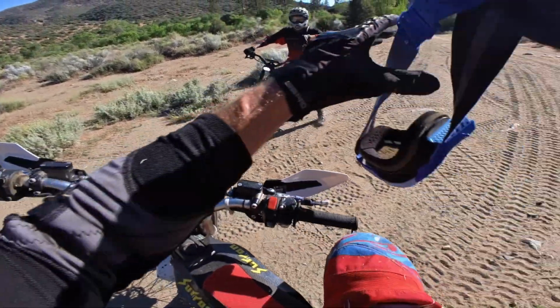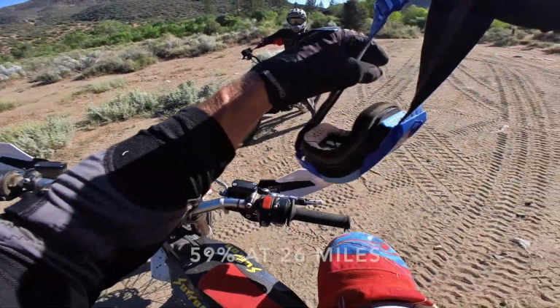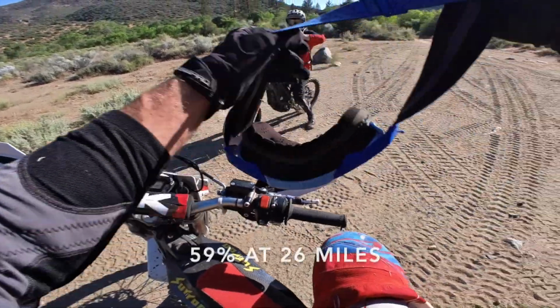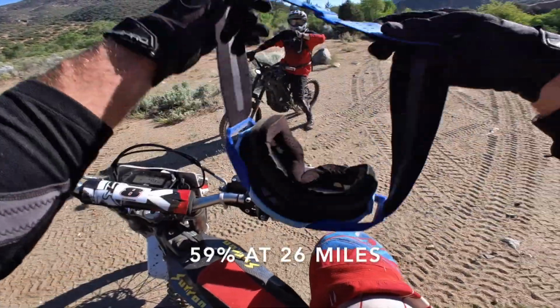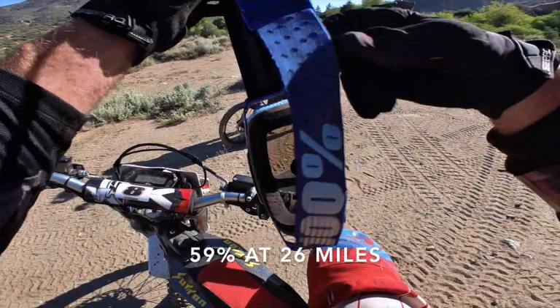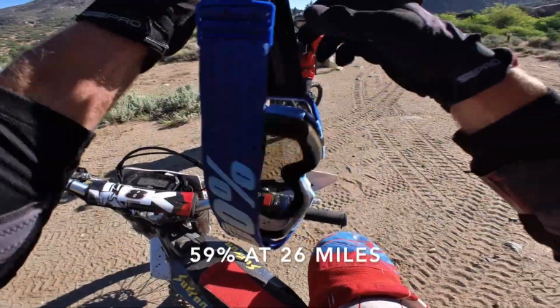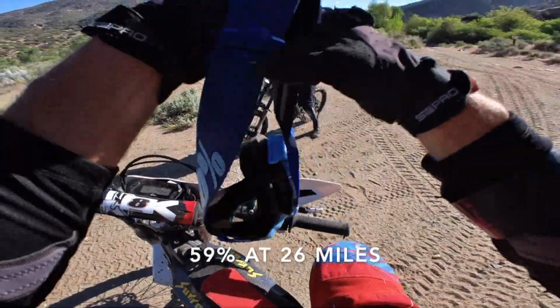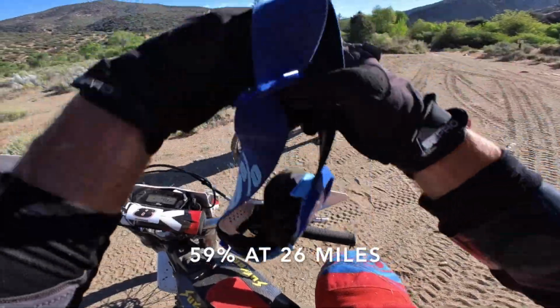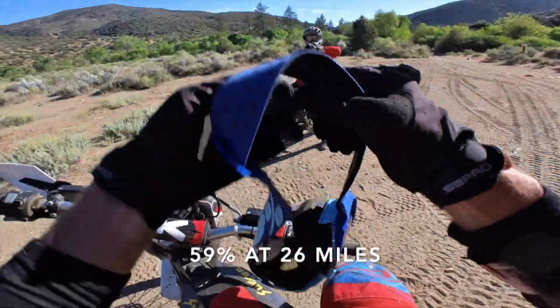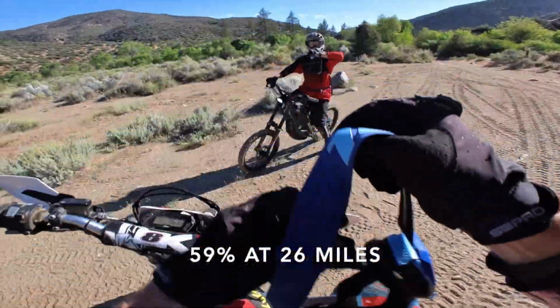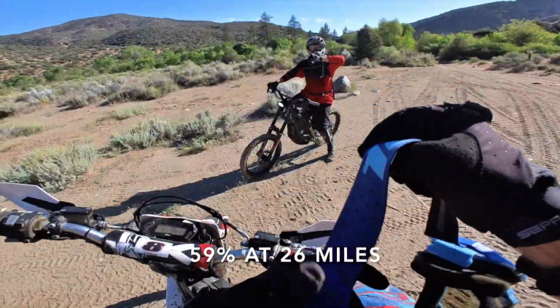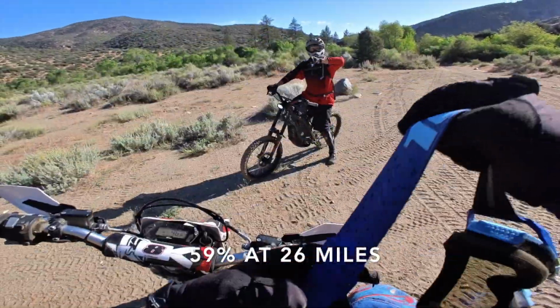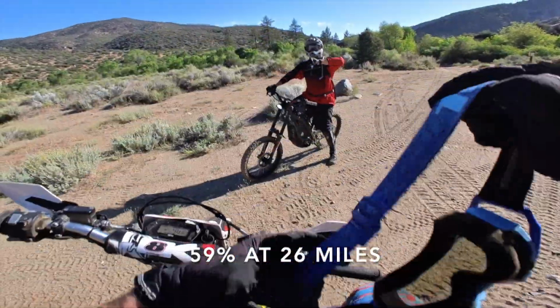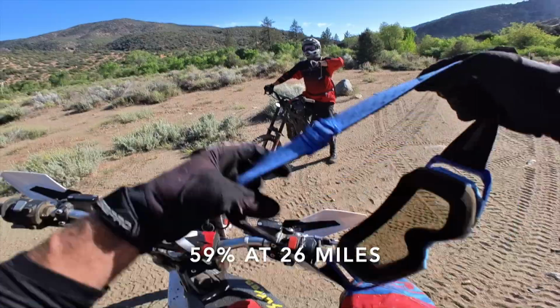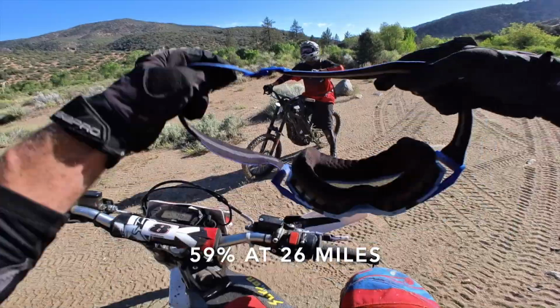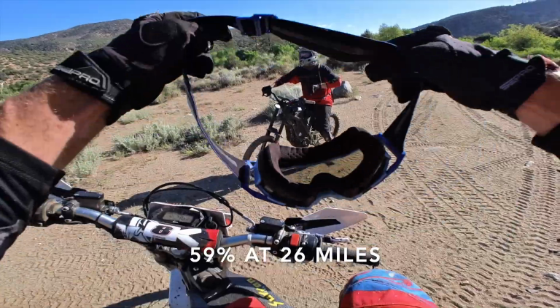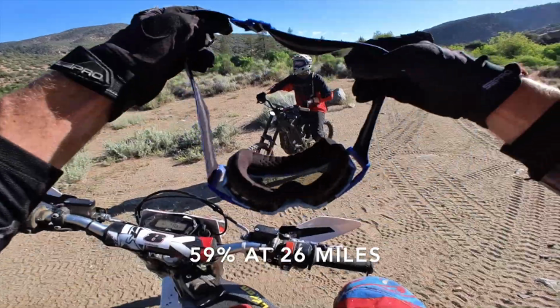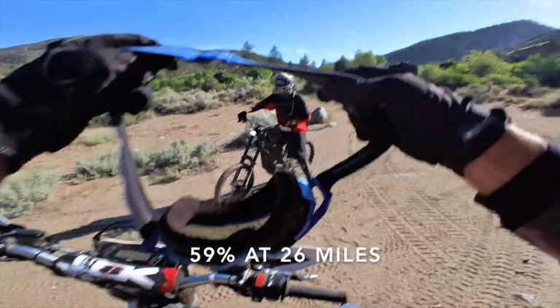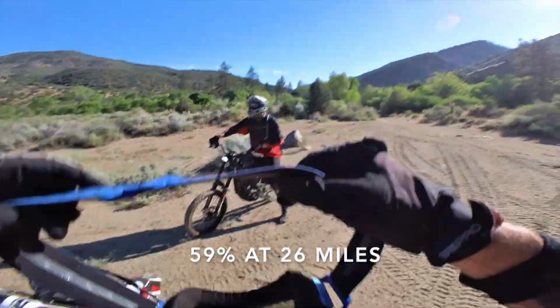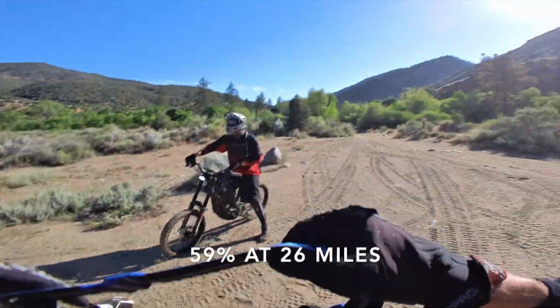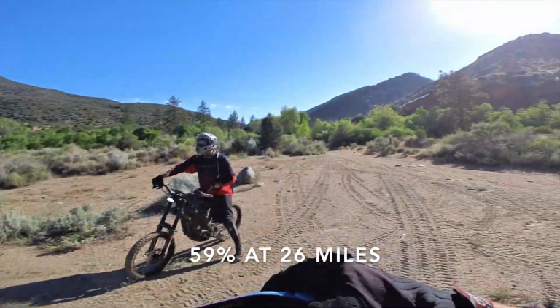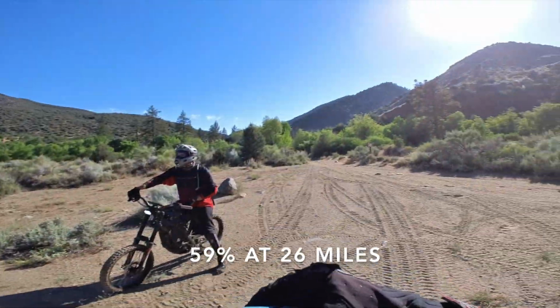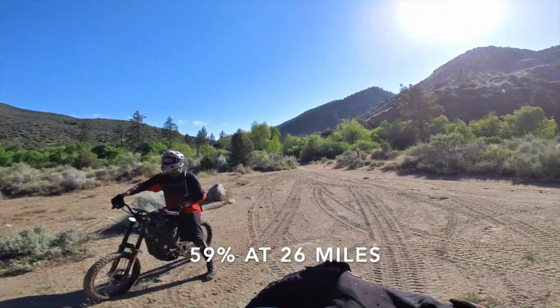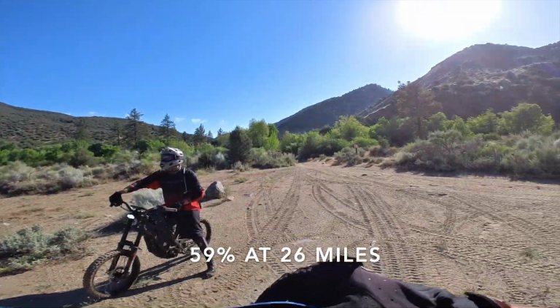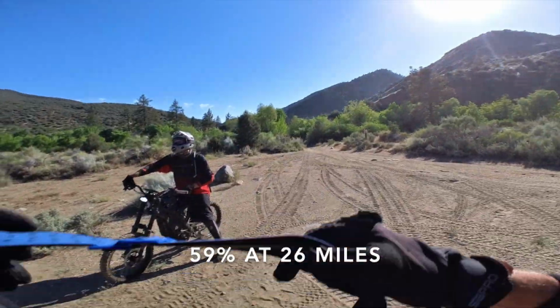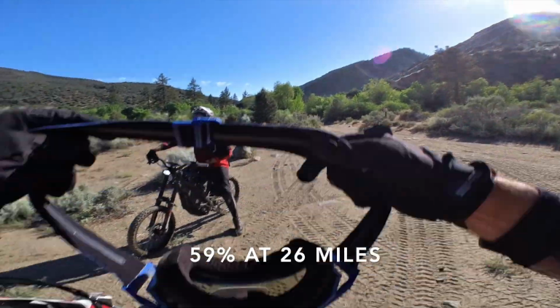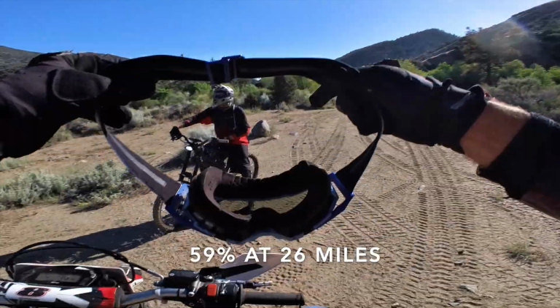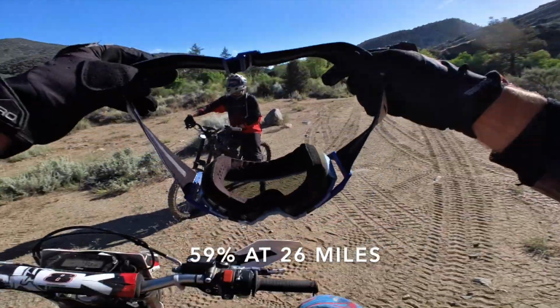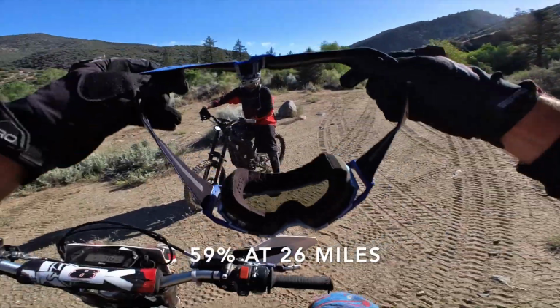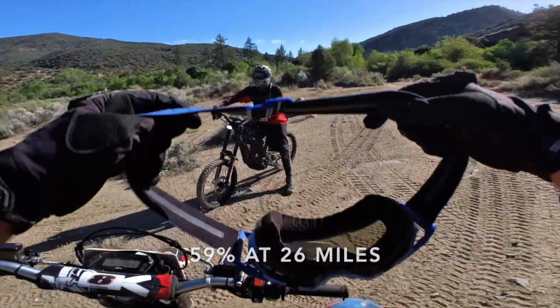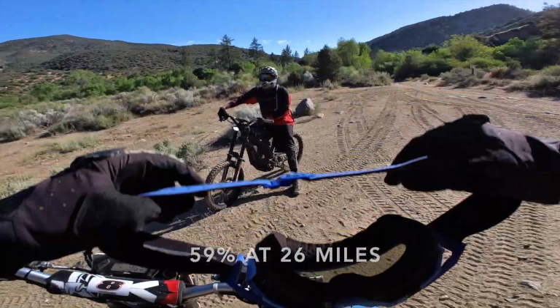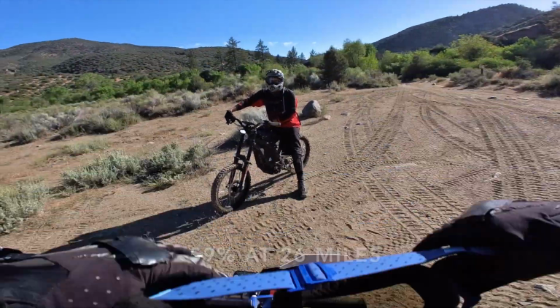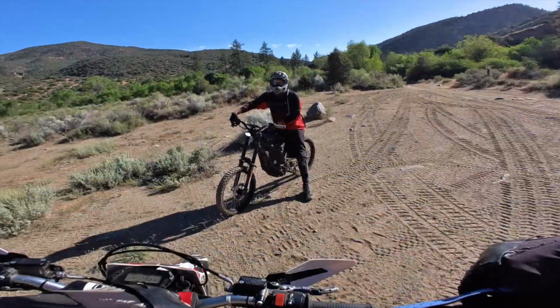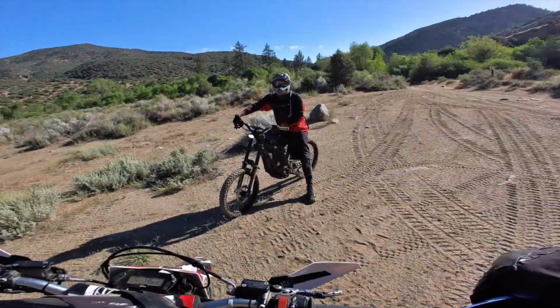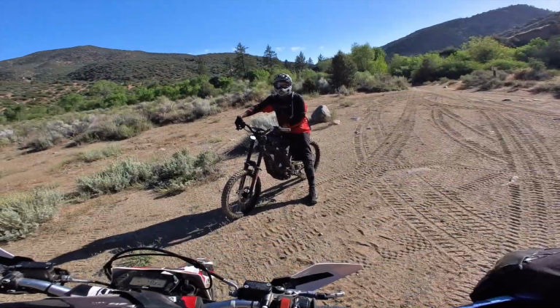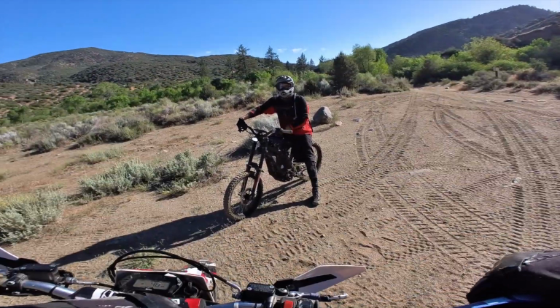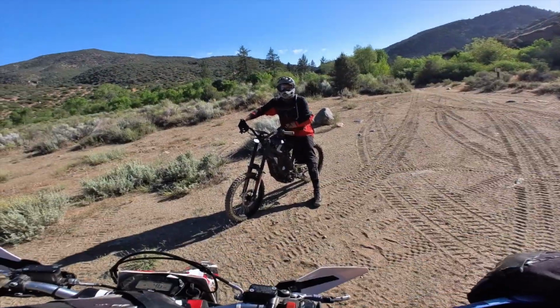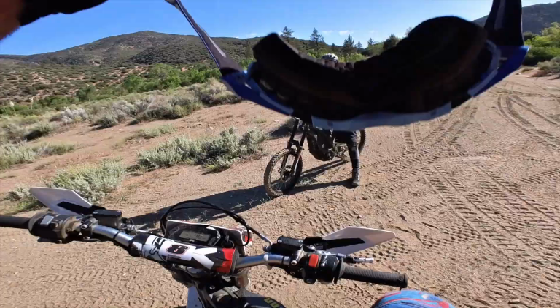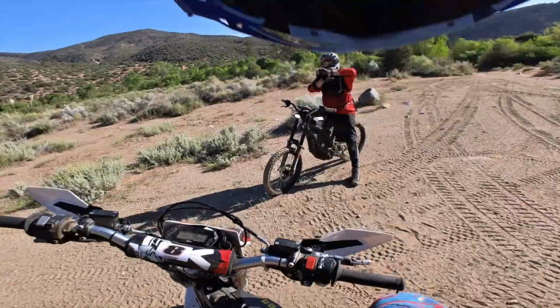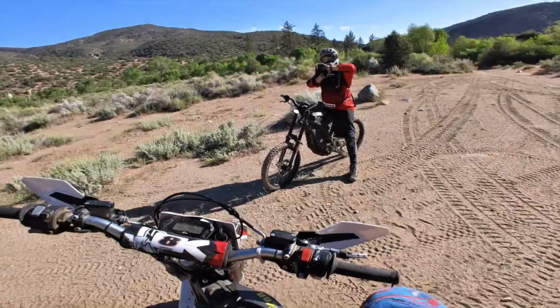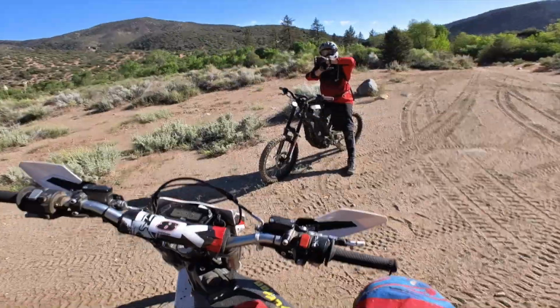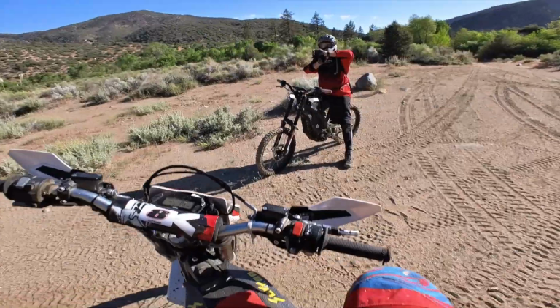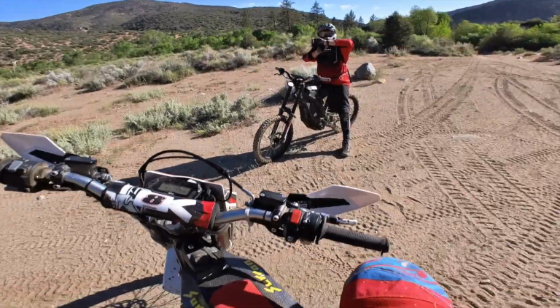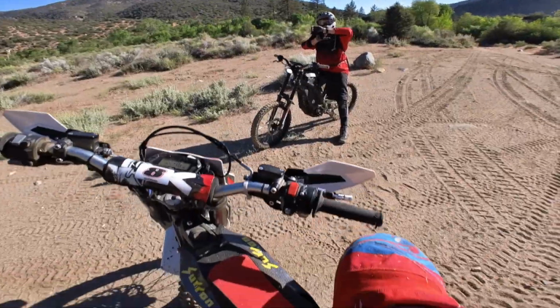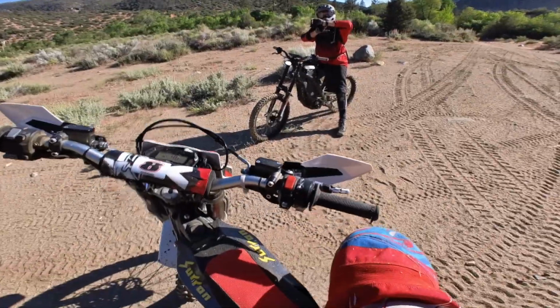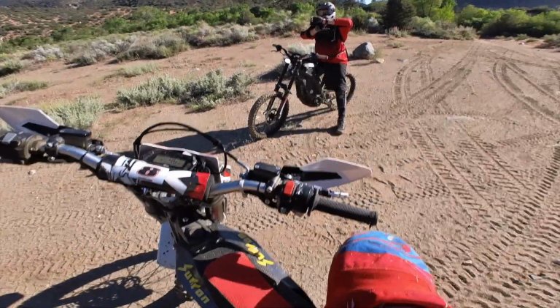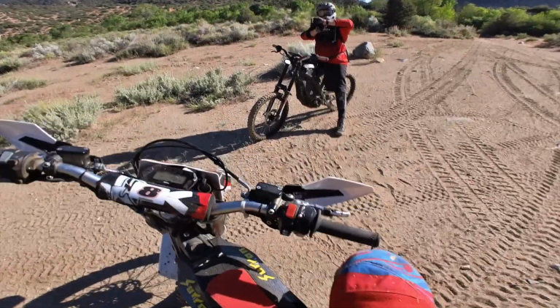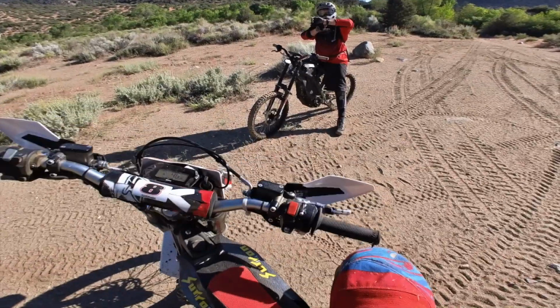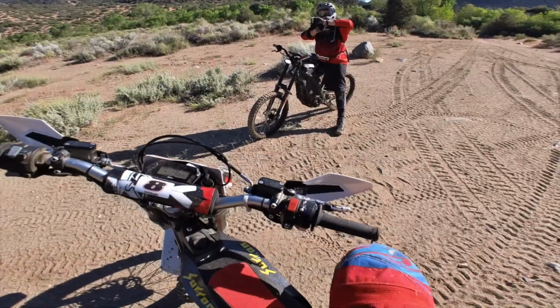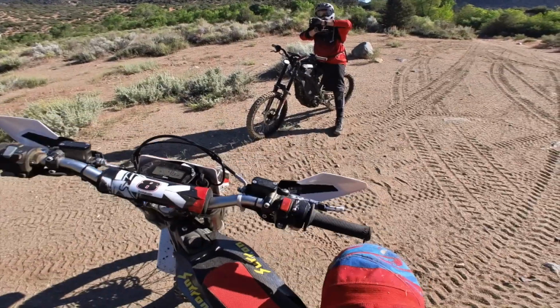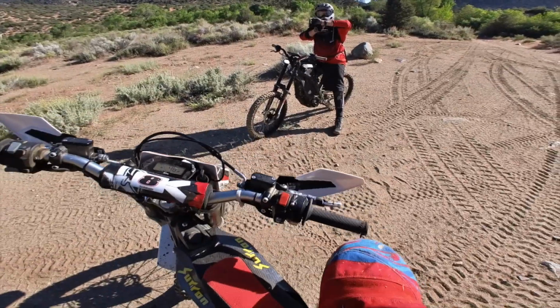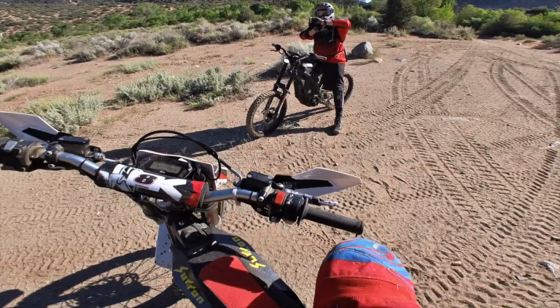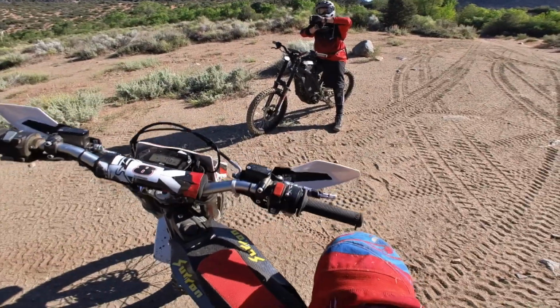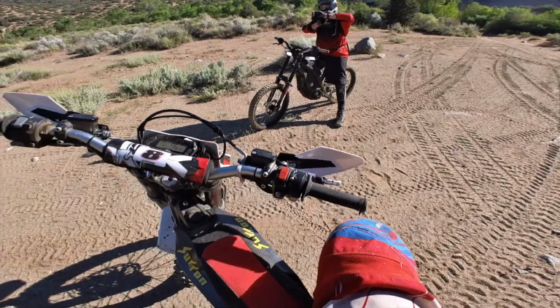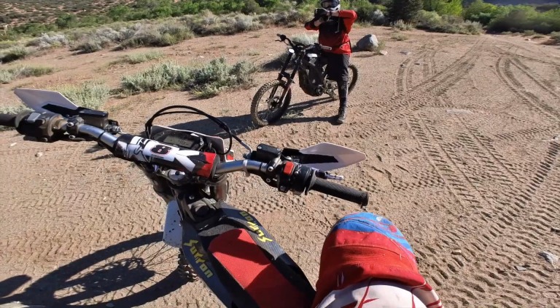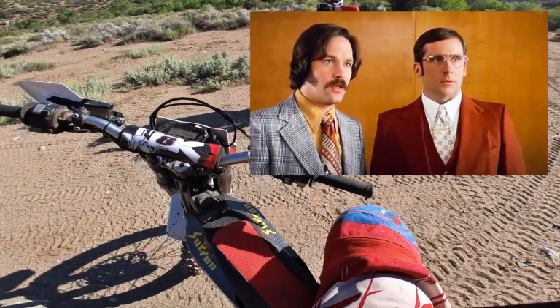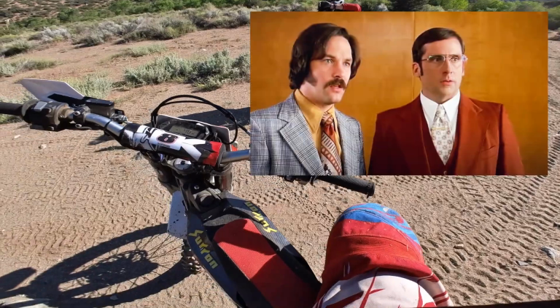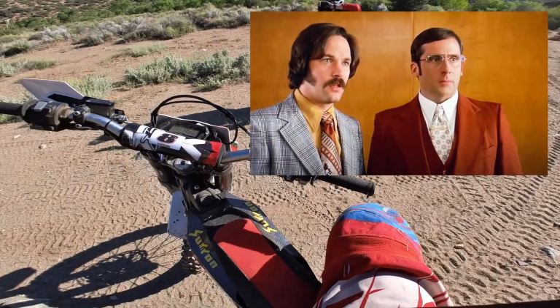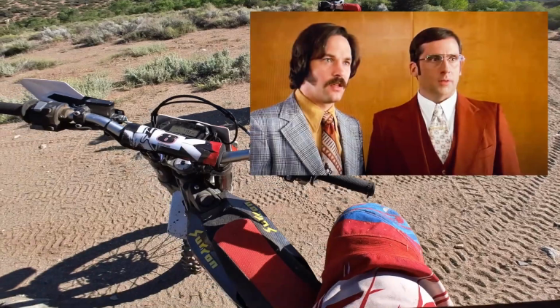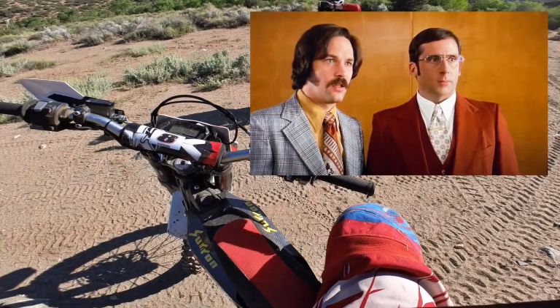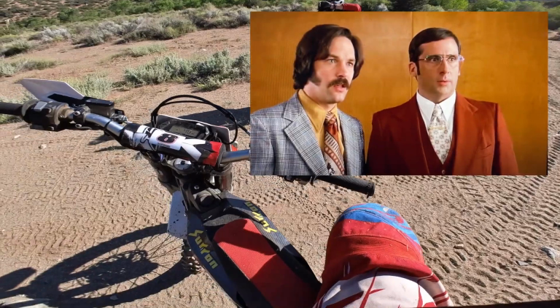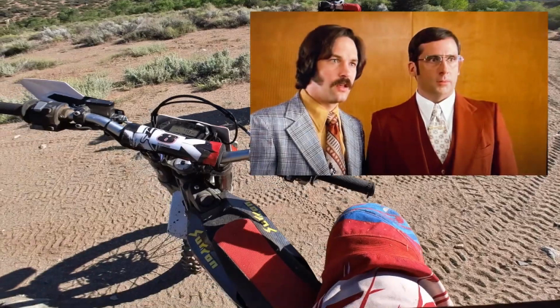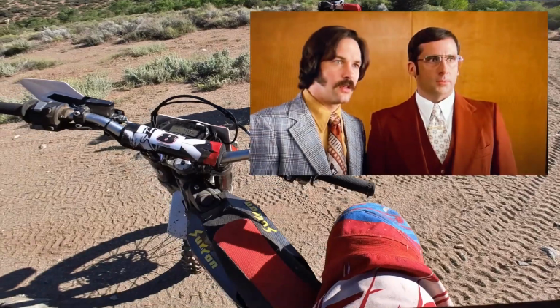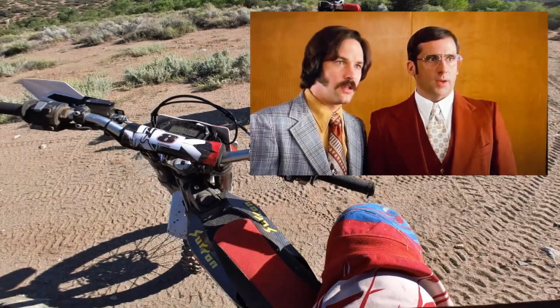59%? About an hour and a half of daylight left, plus headlights. We've got mental problems, man.